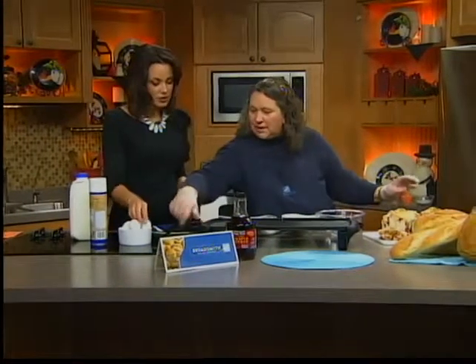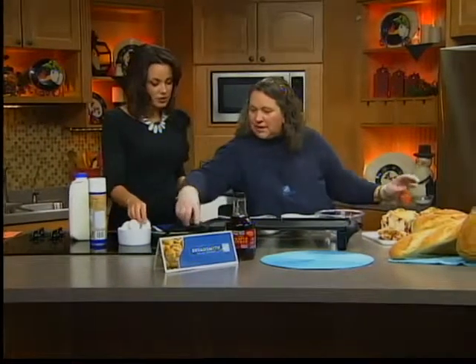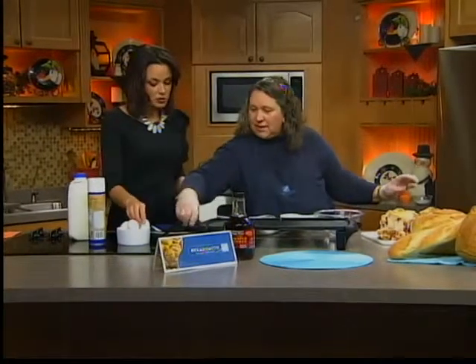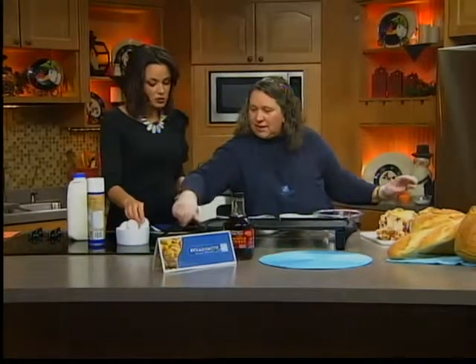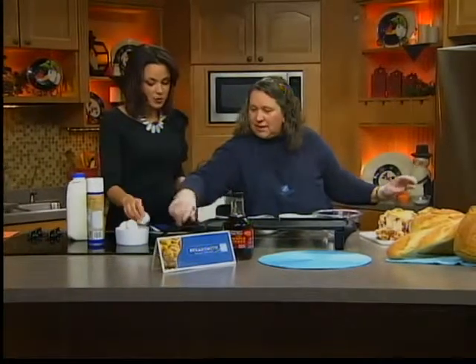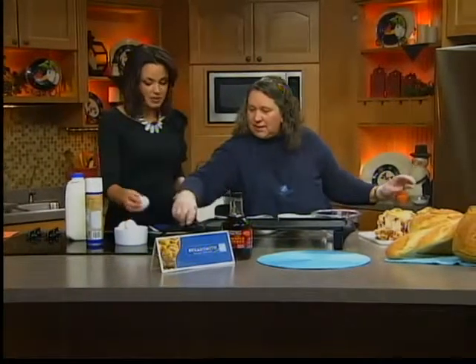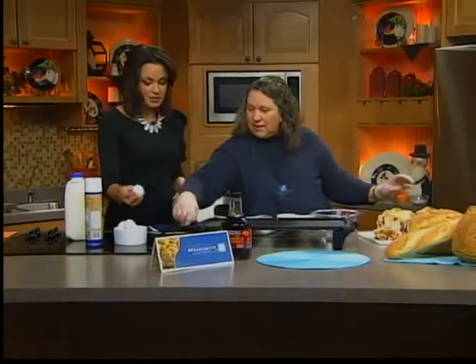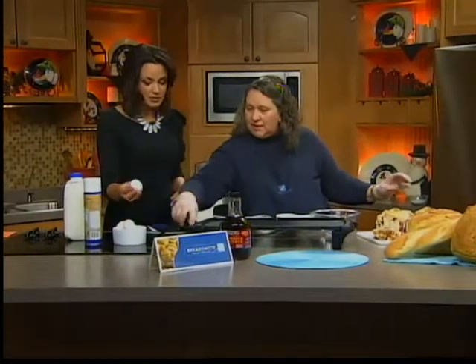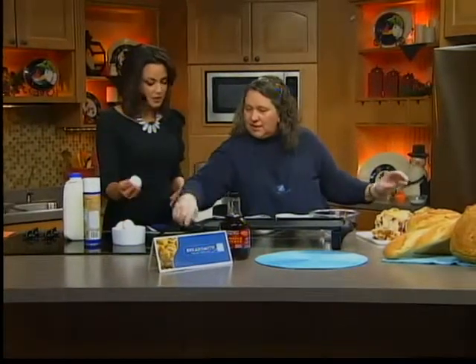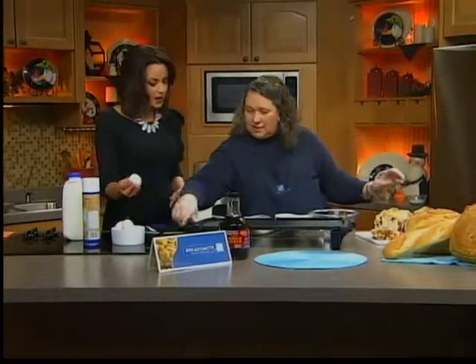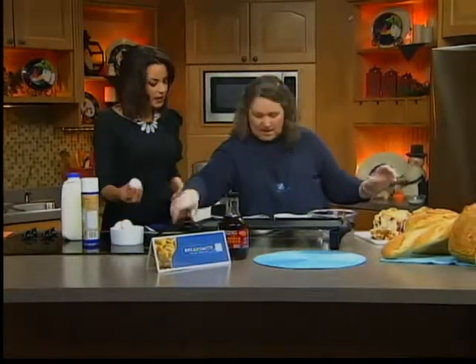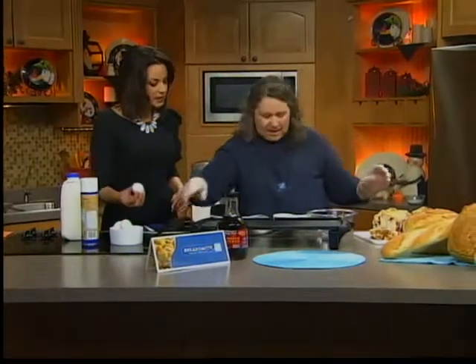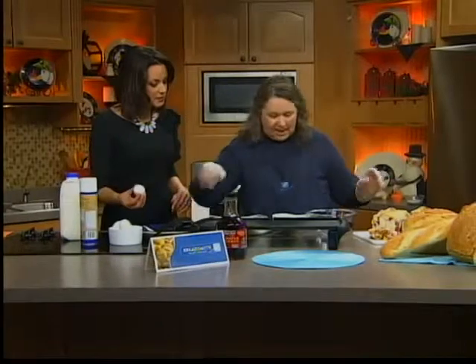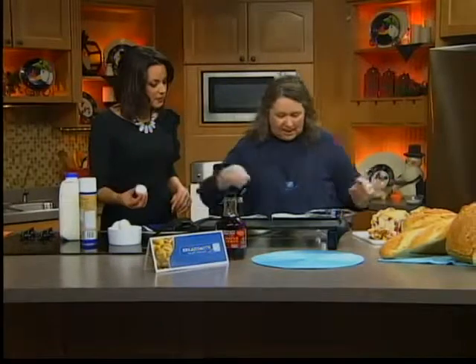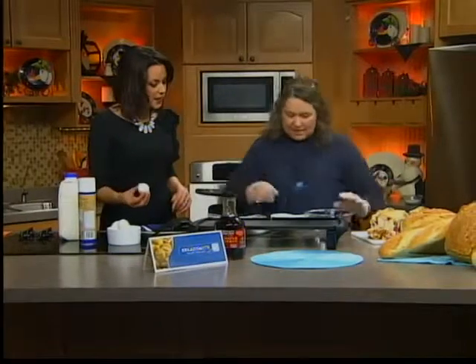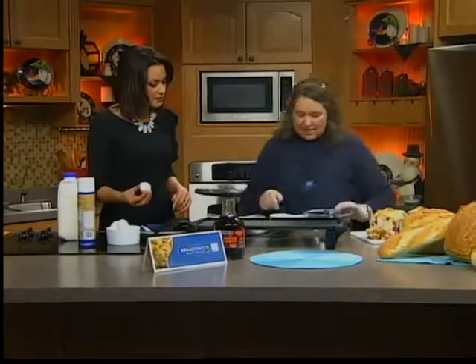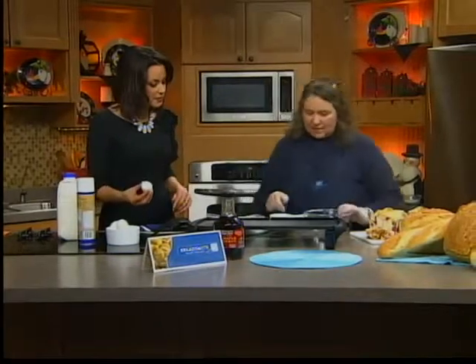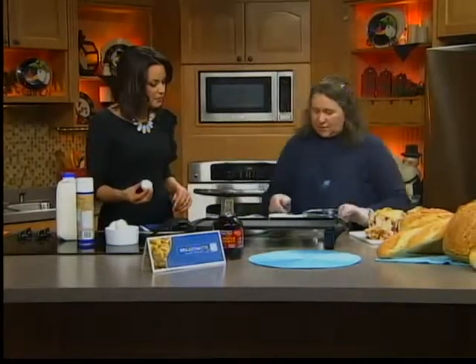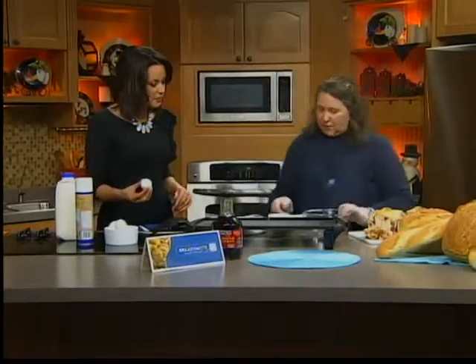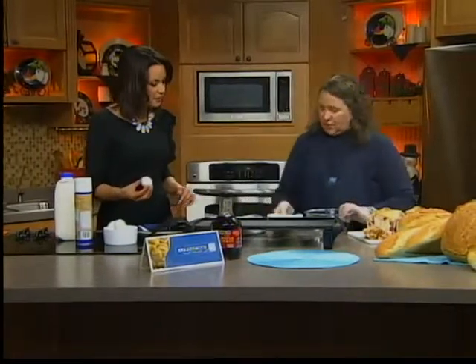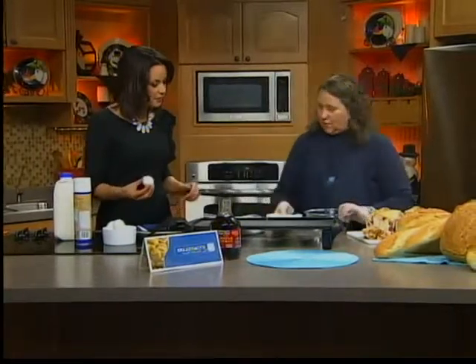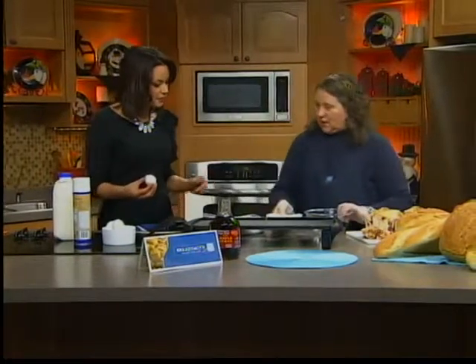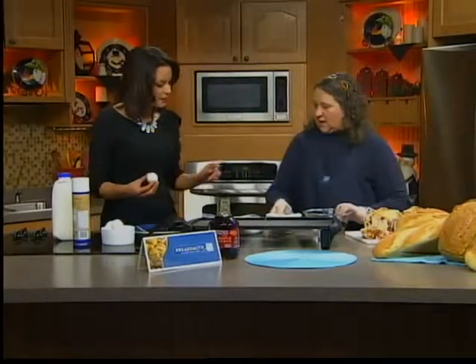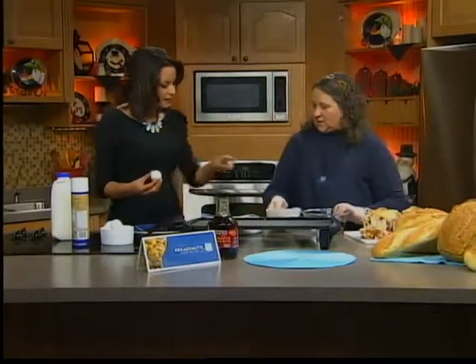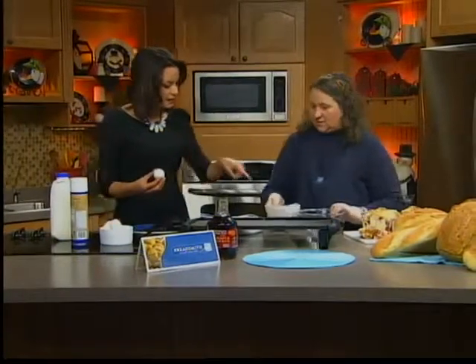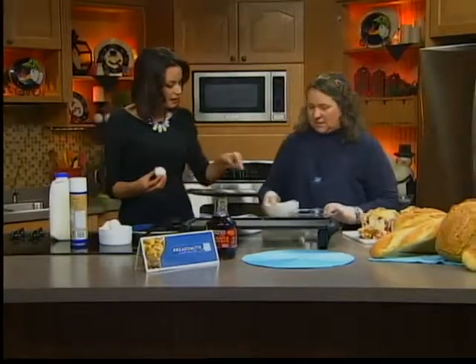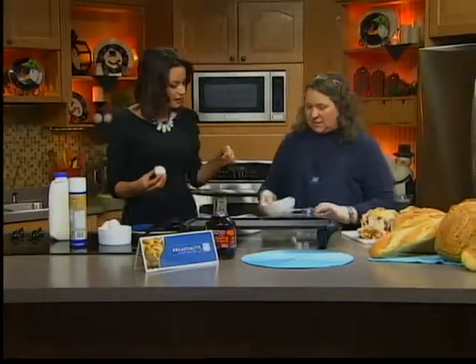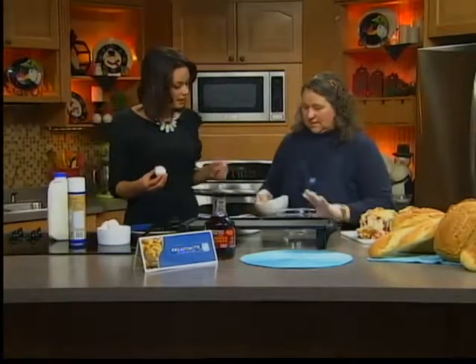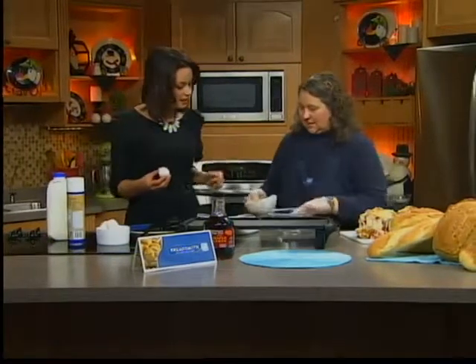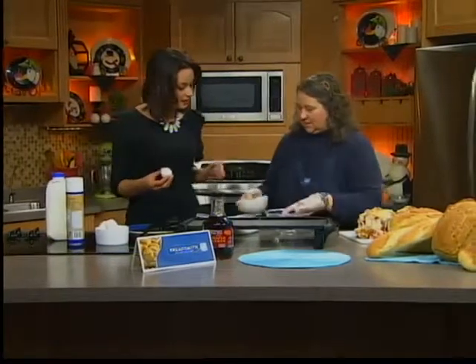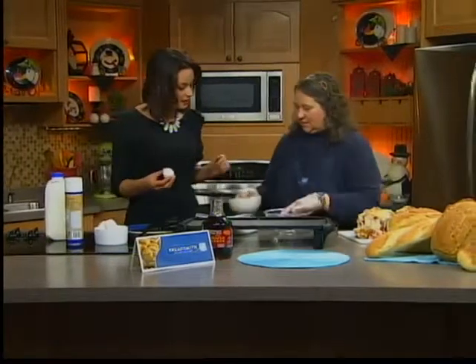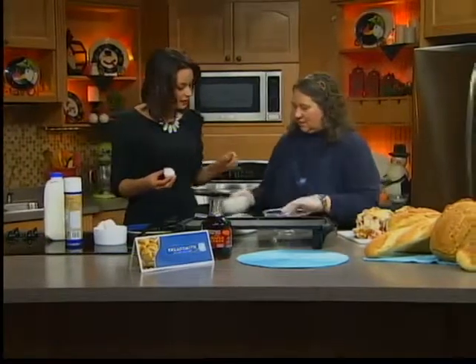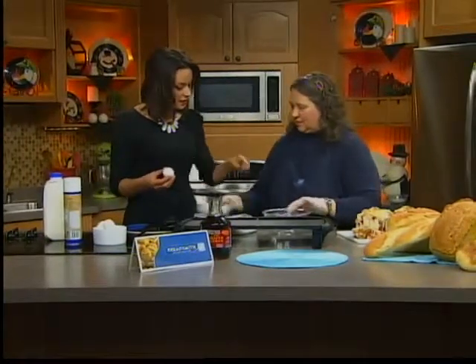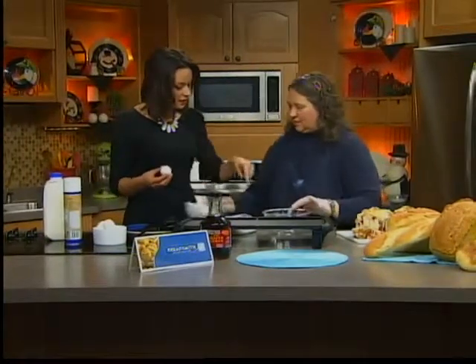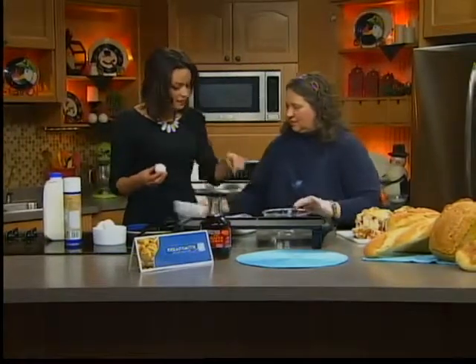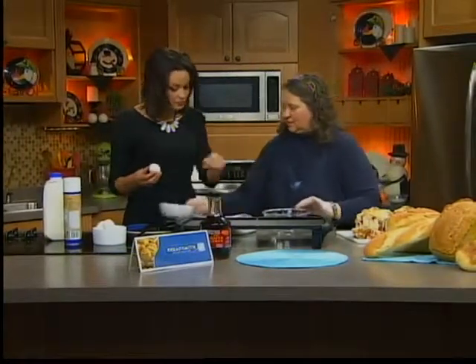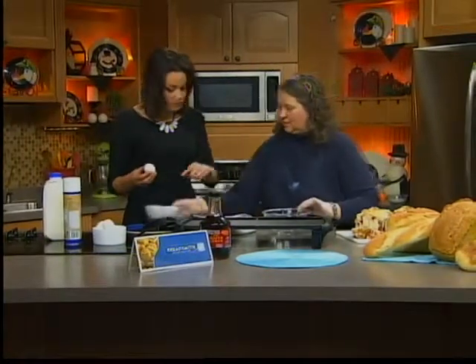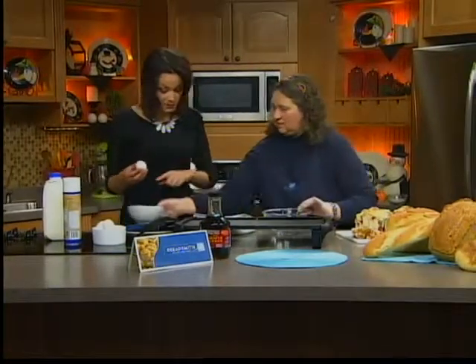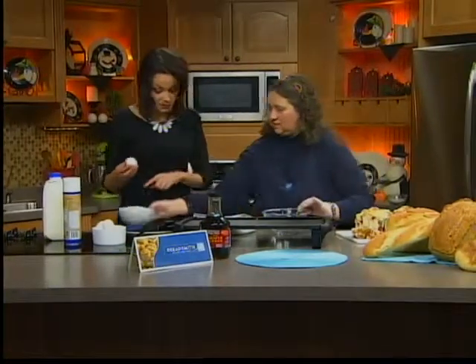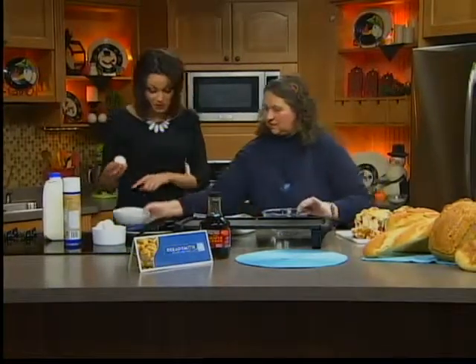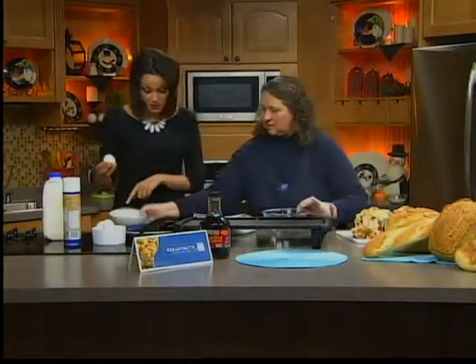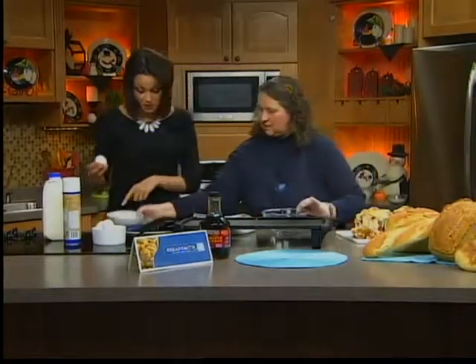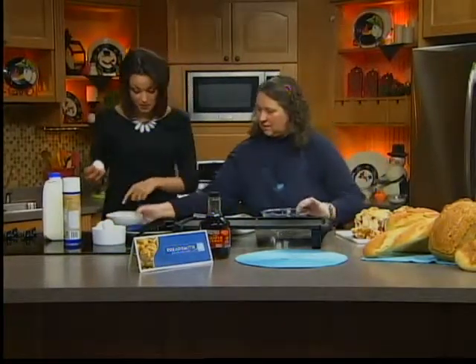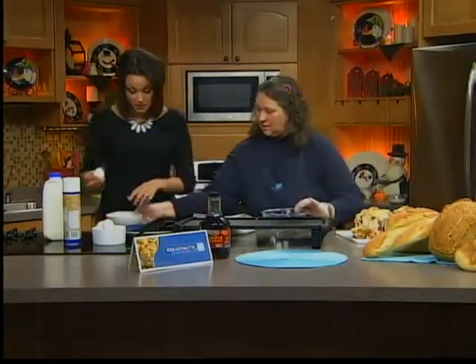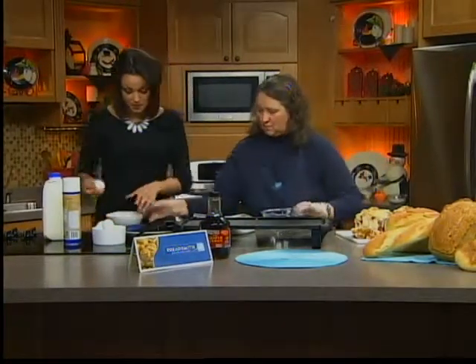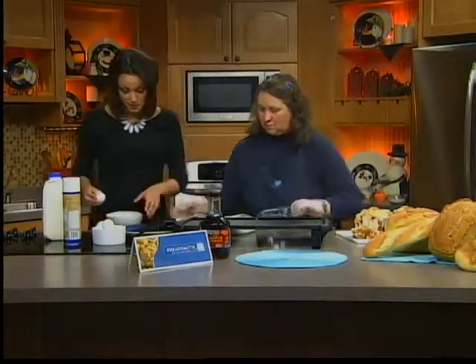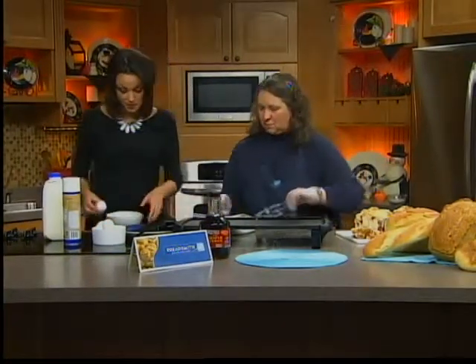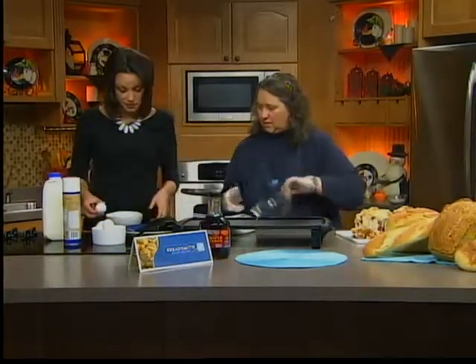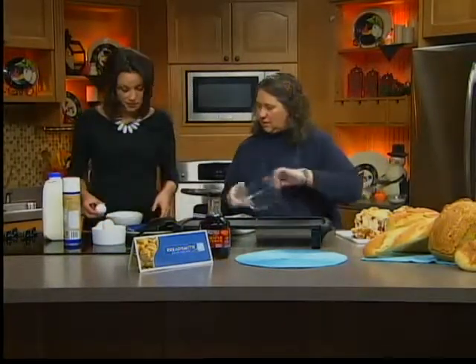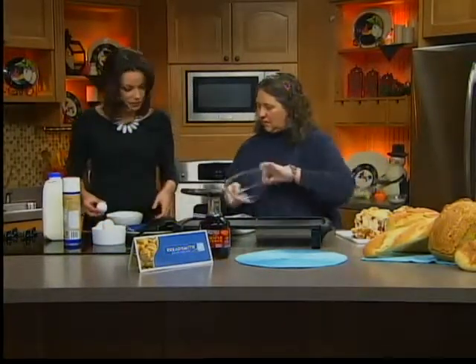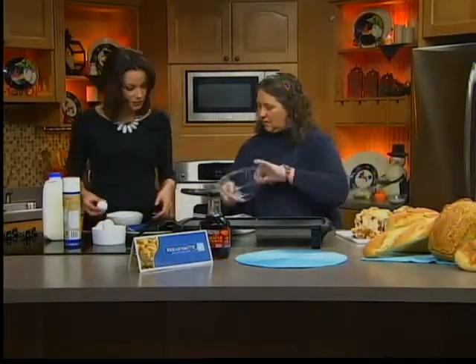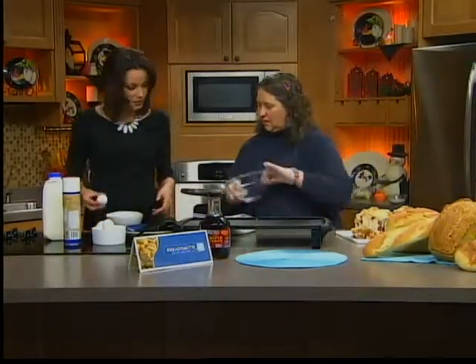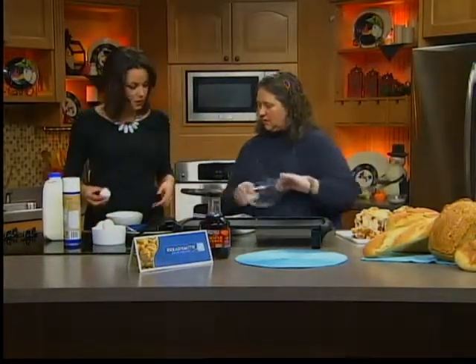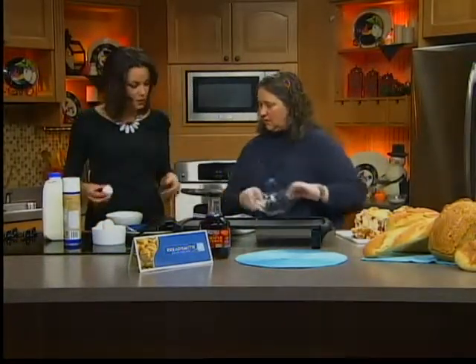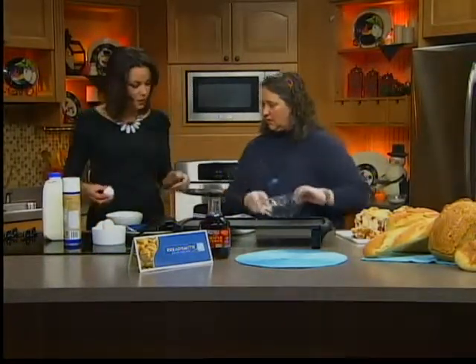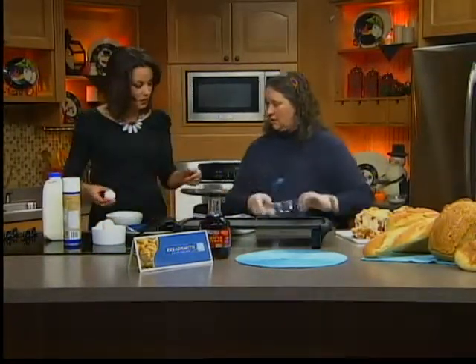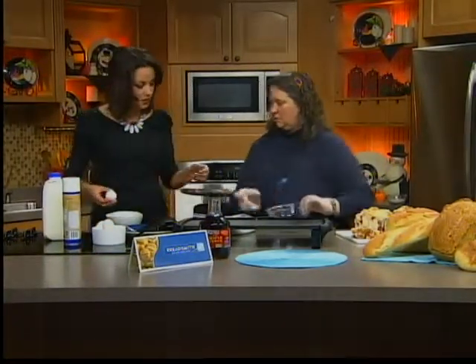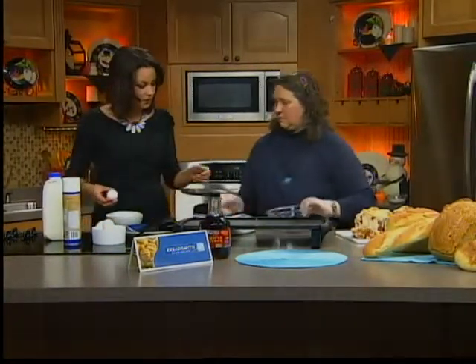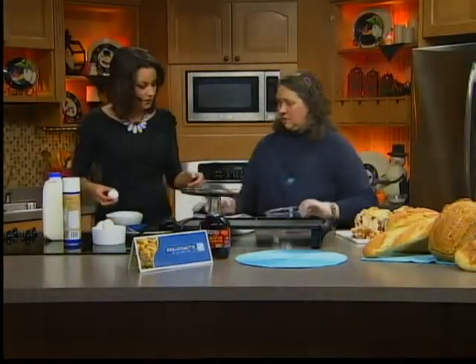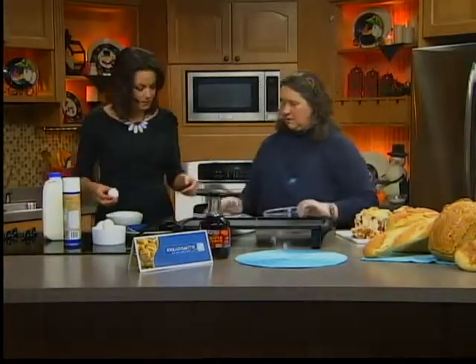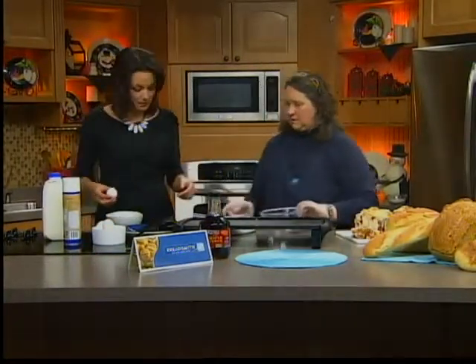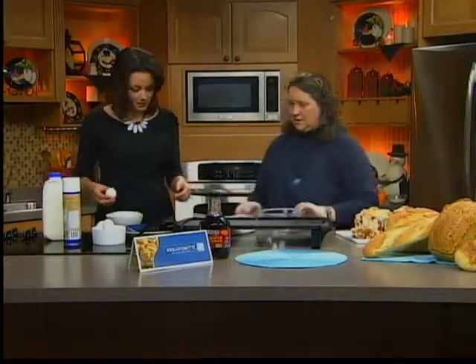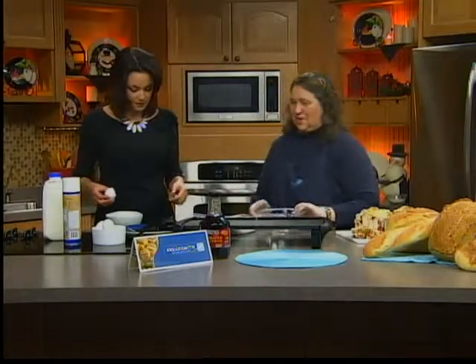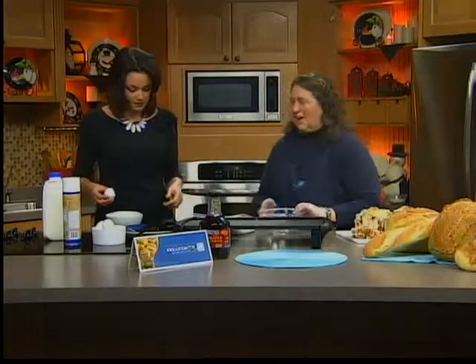Do you want me to start cracking some eggs somewhere? Yes, if you could crack some eggs in here. Oh — I put the shell in there.